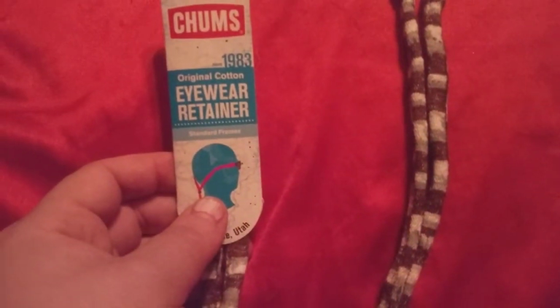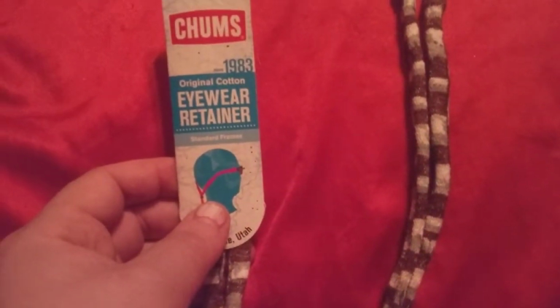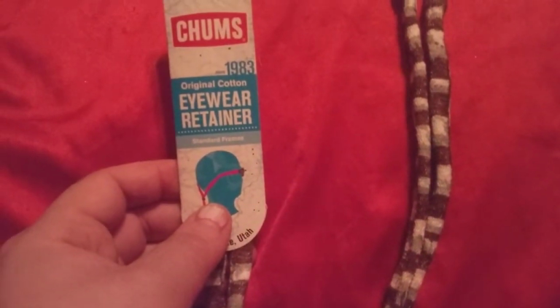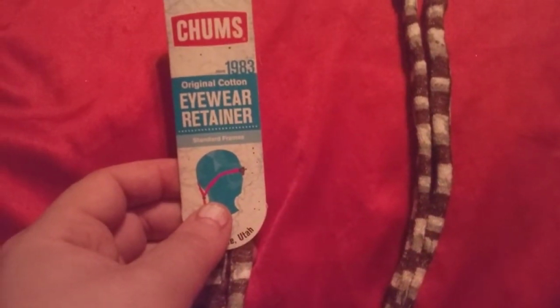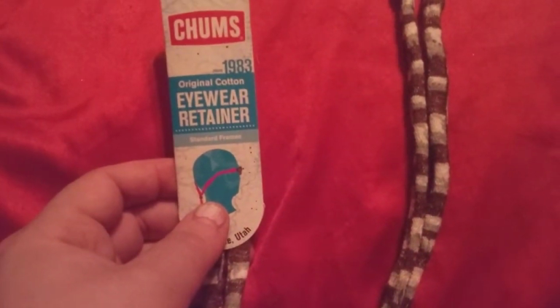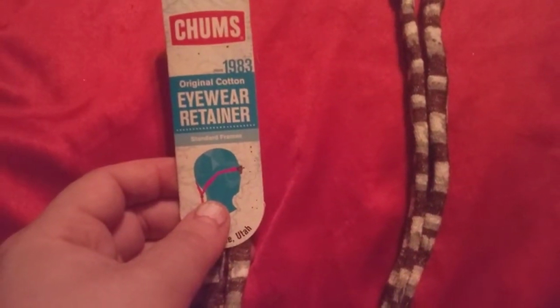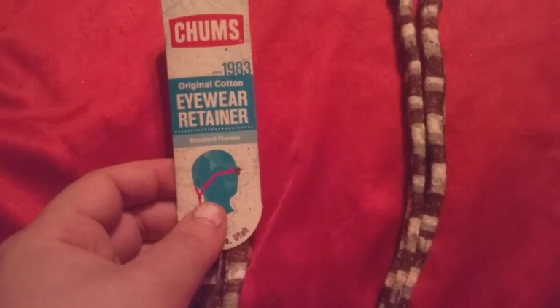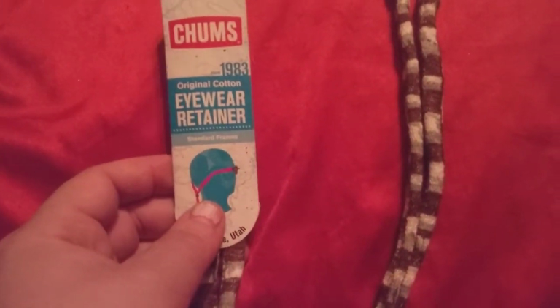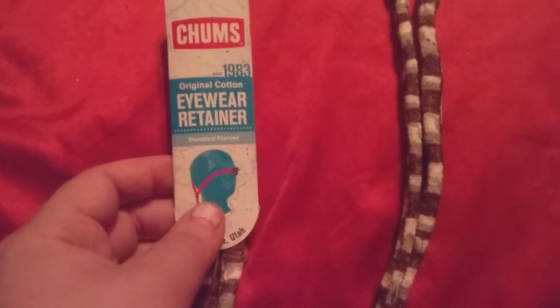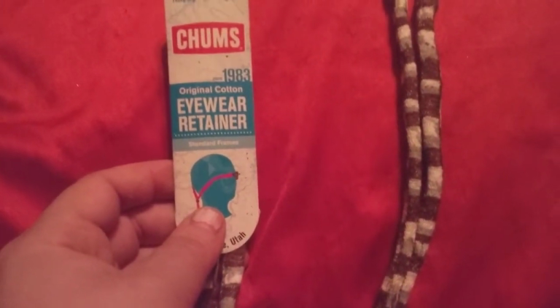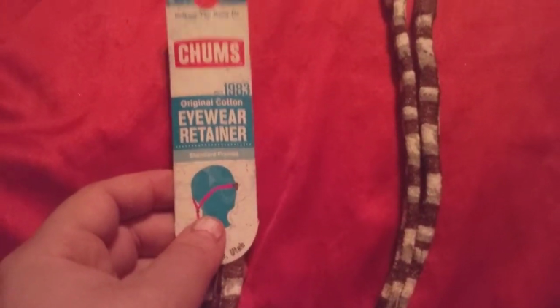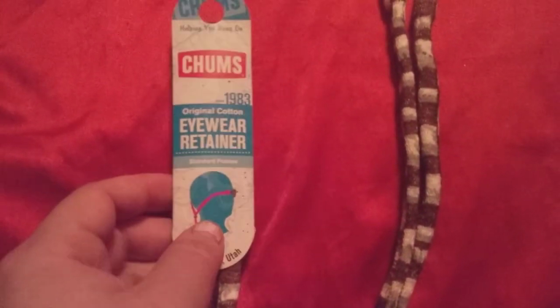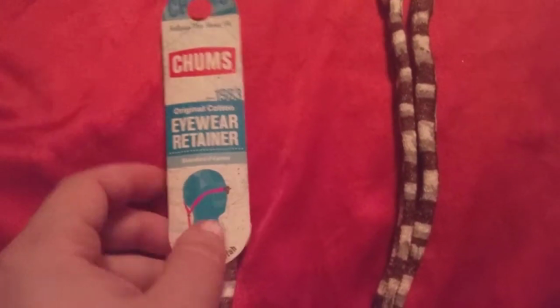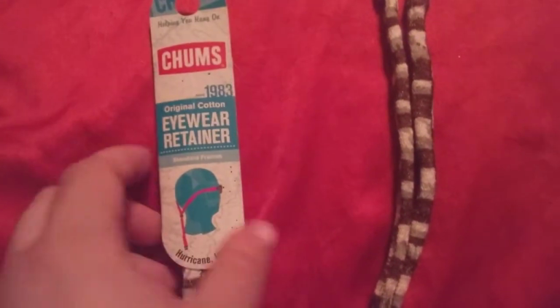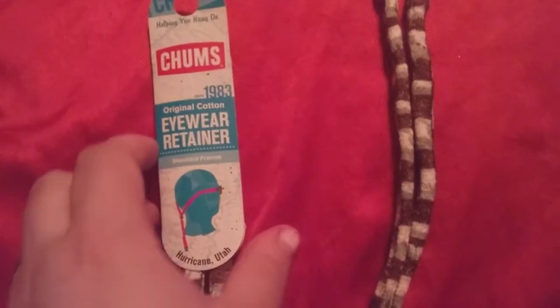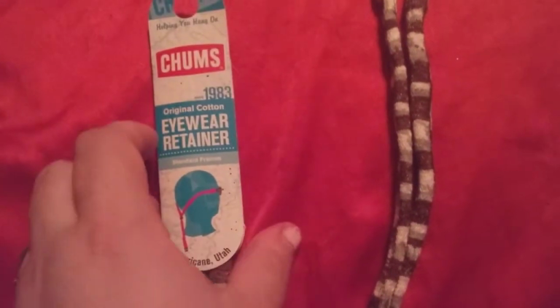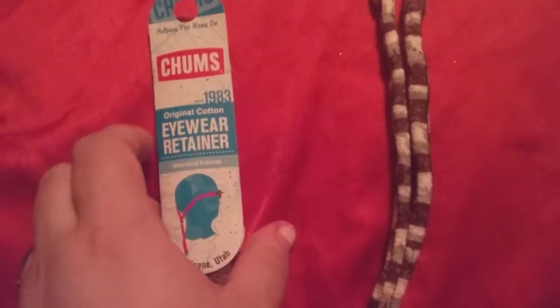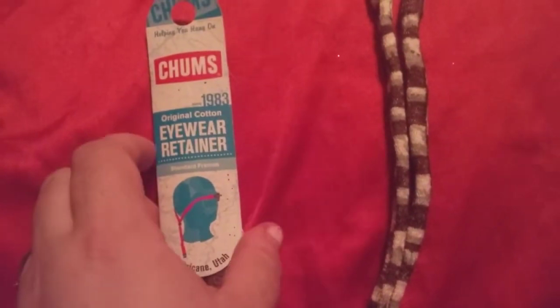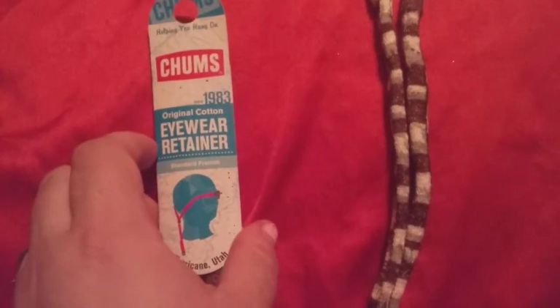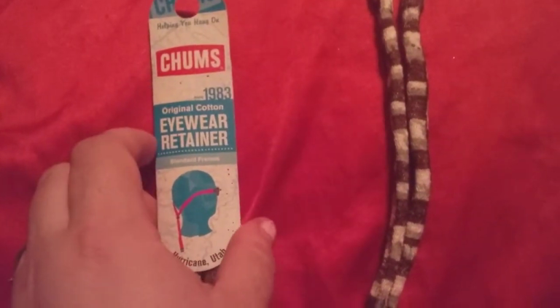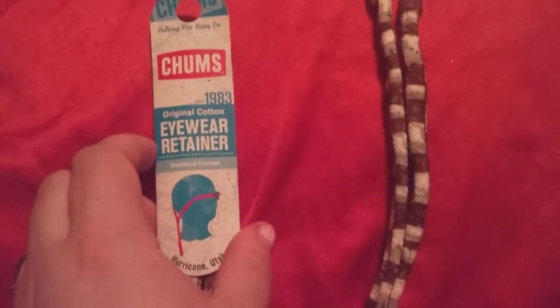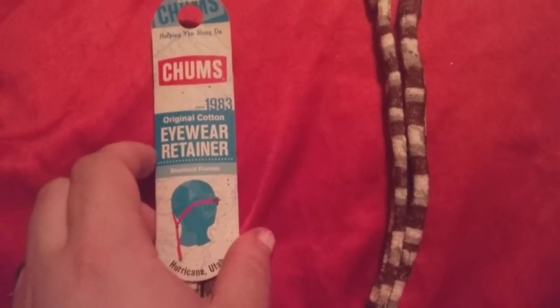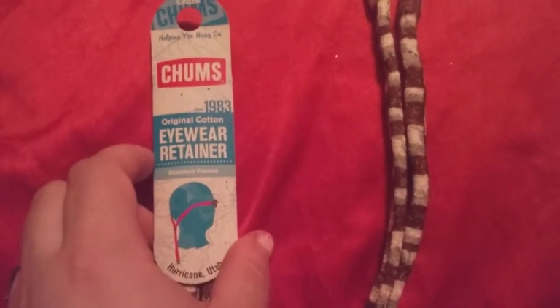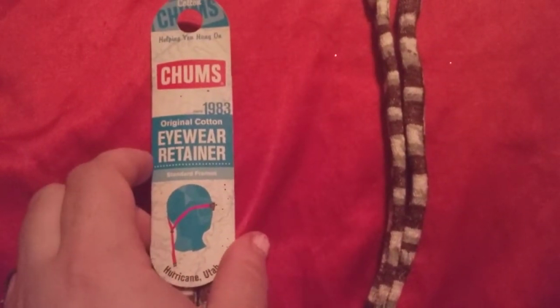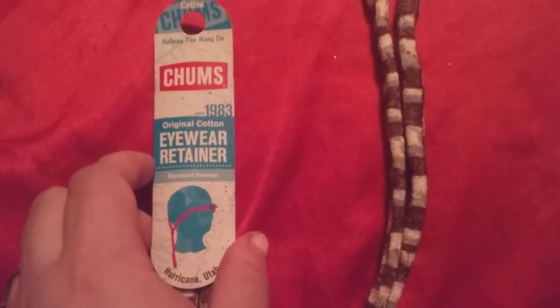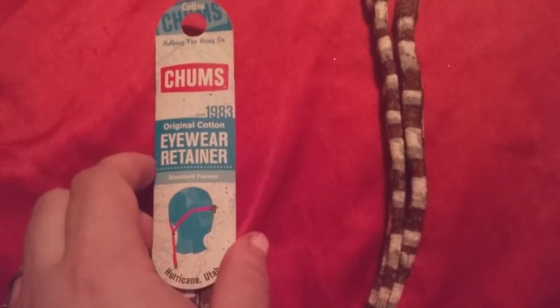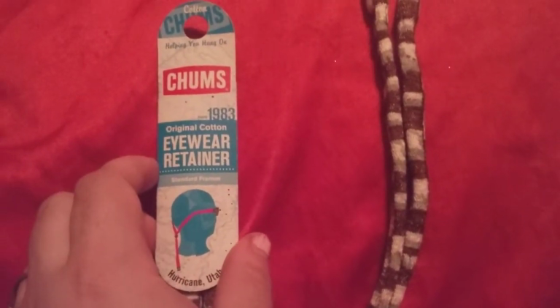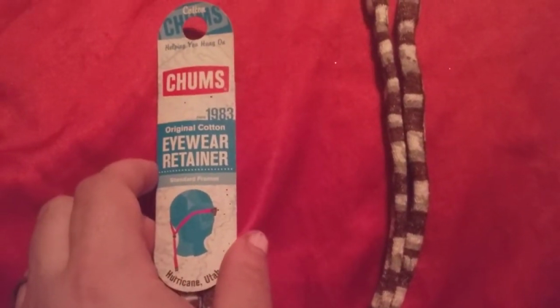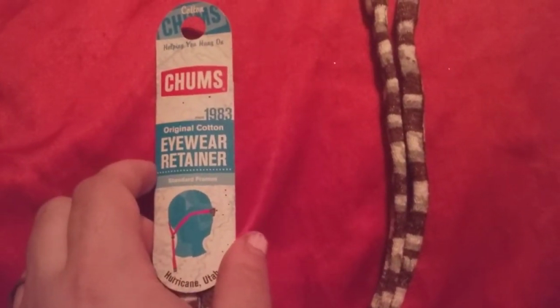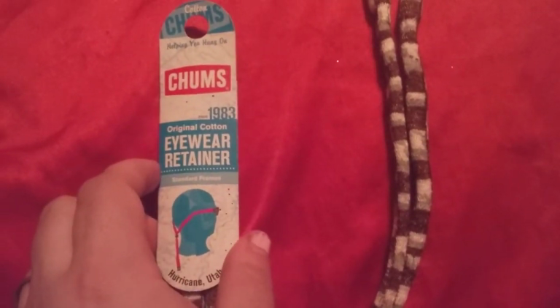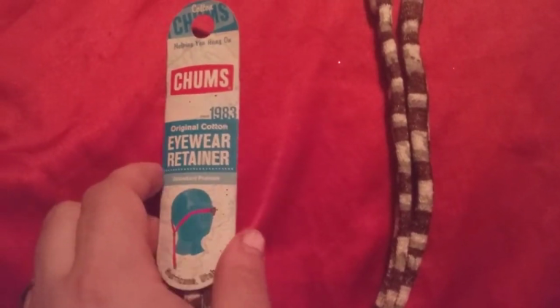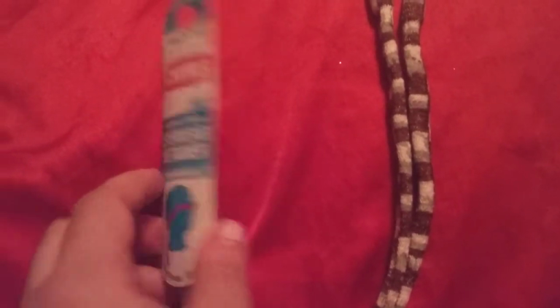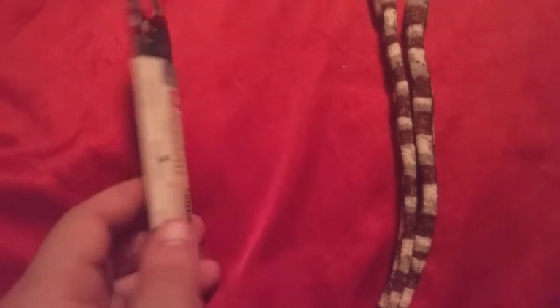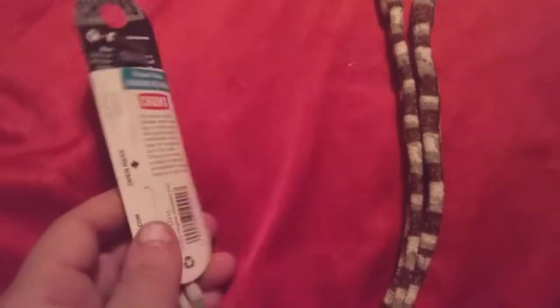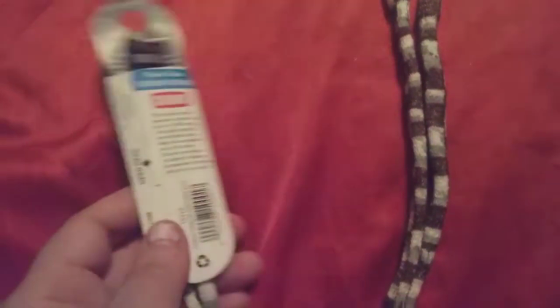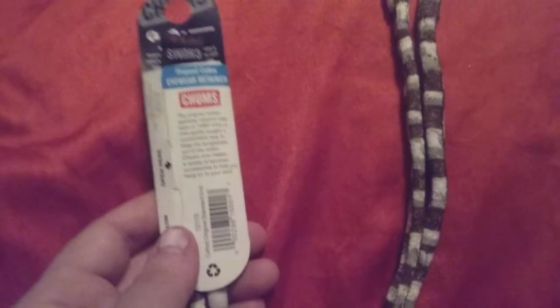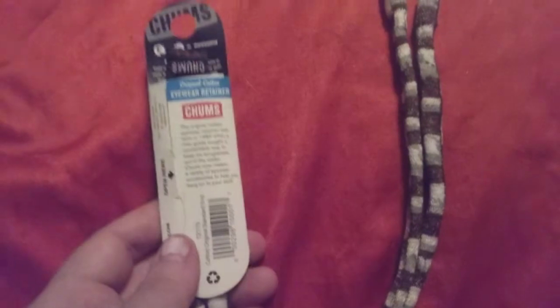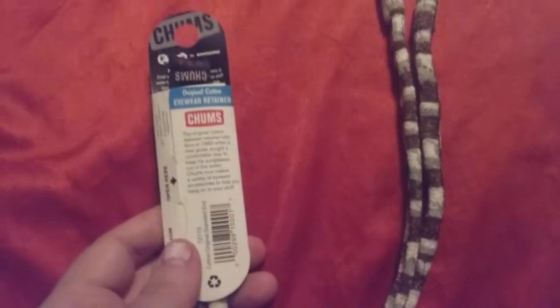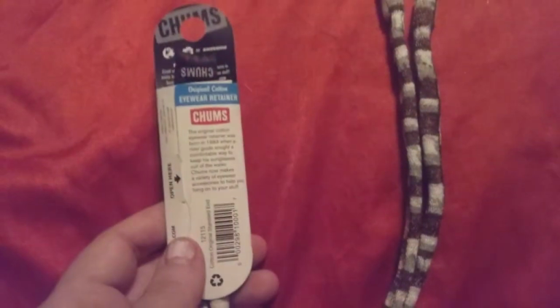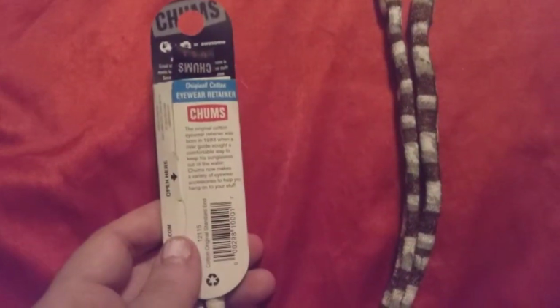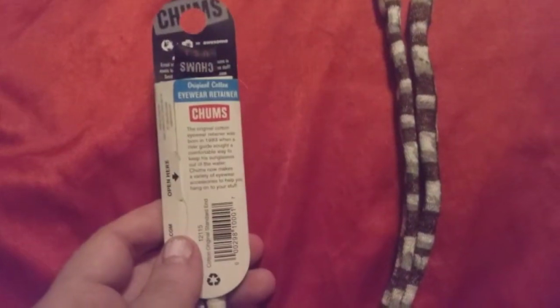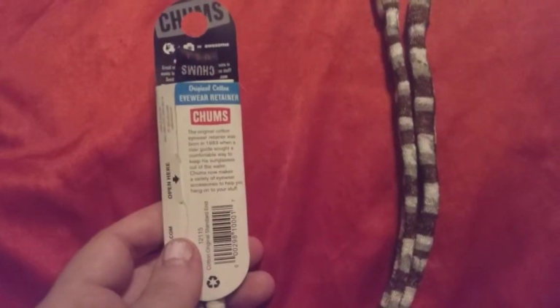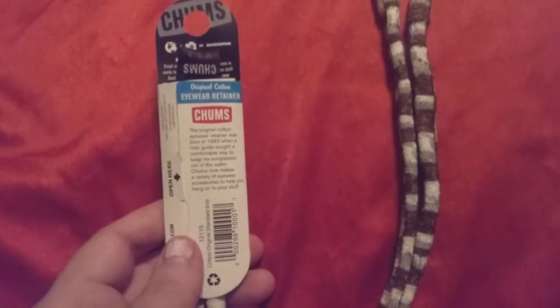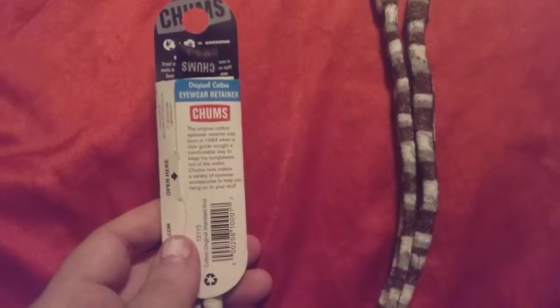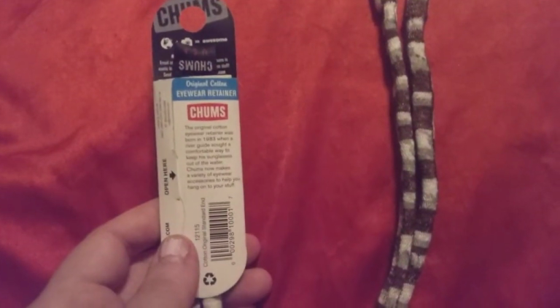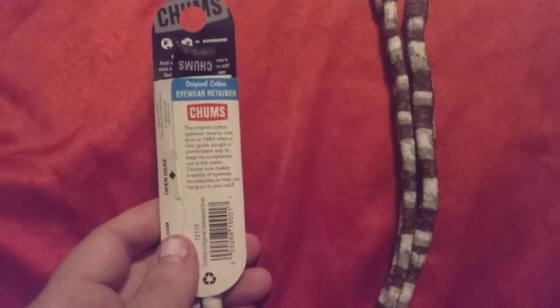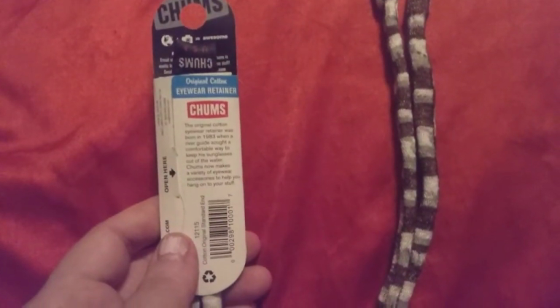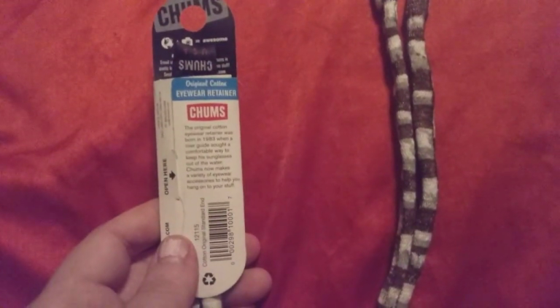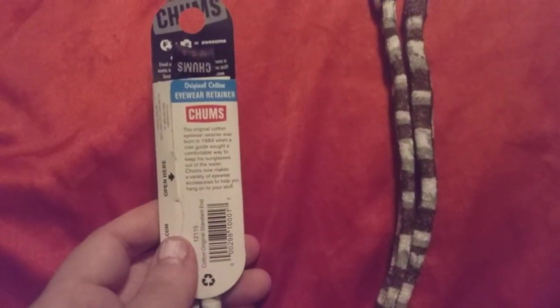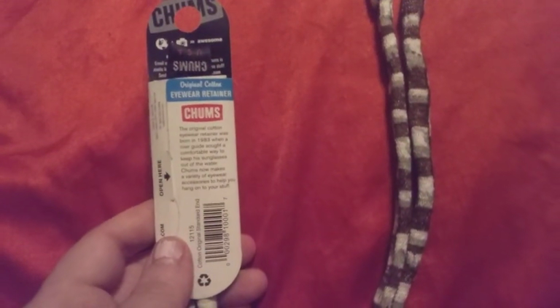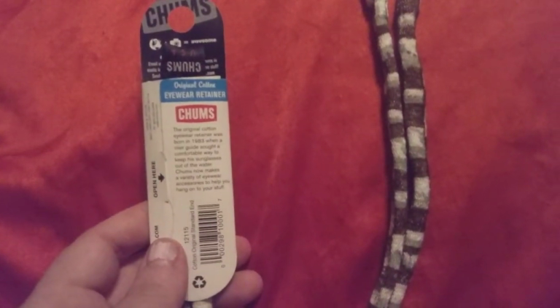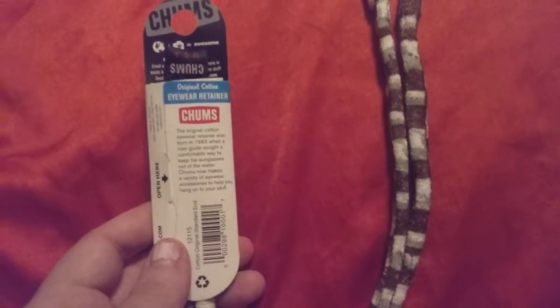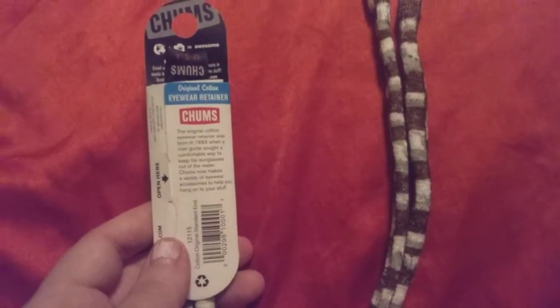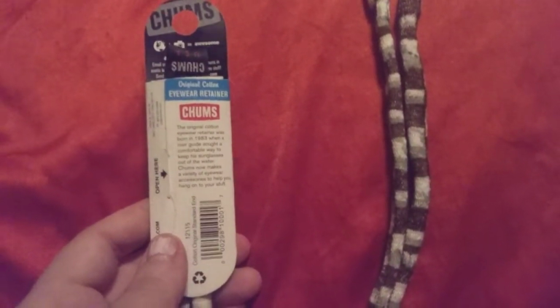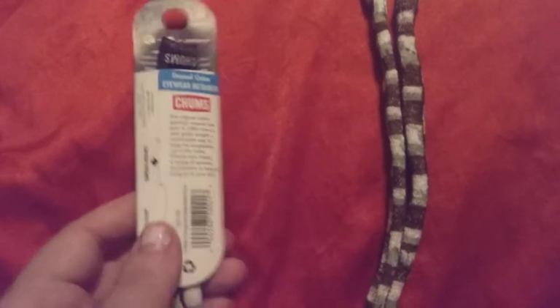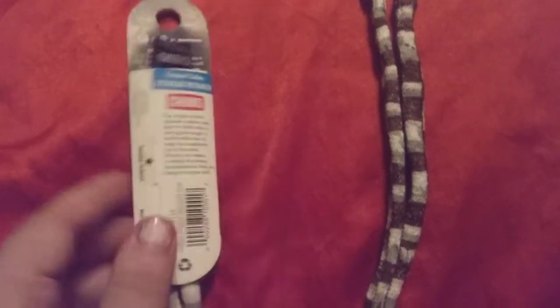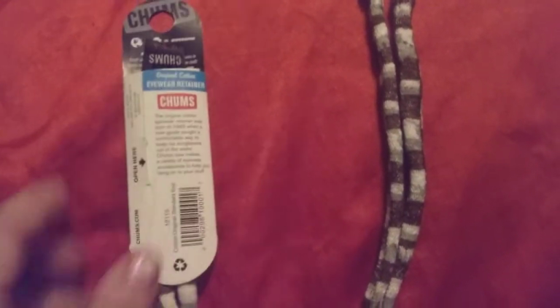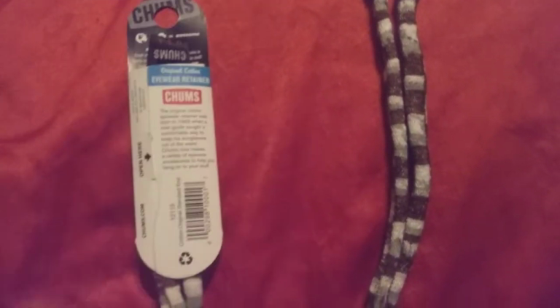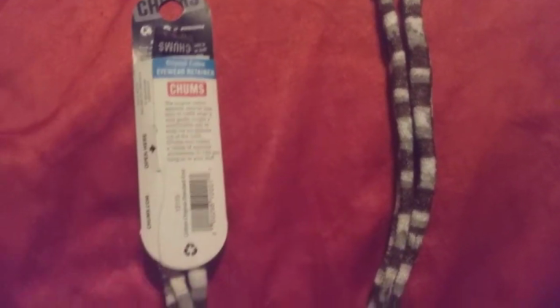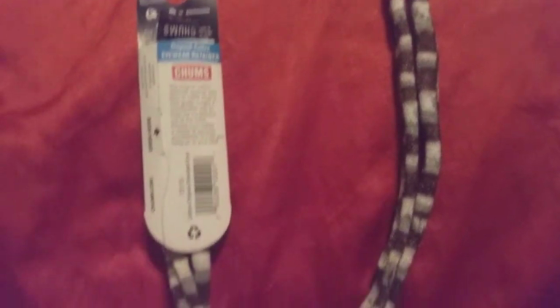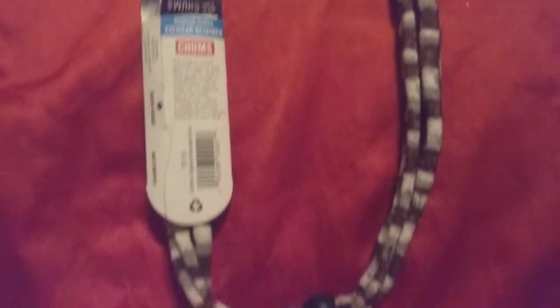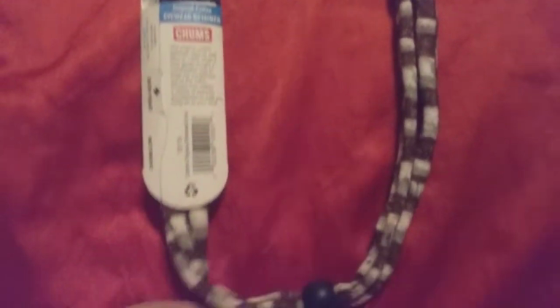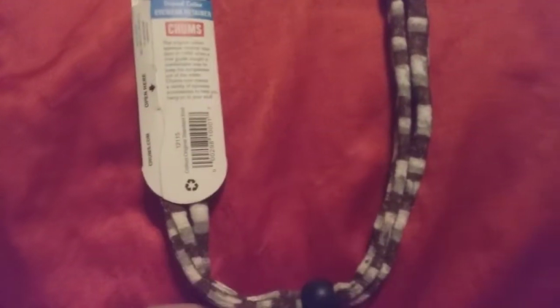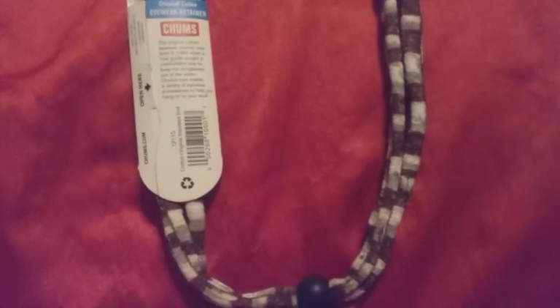Since 1983, they've been making things to help hang on. This is solid cotton — it is very soft.